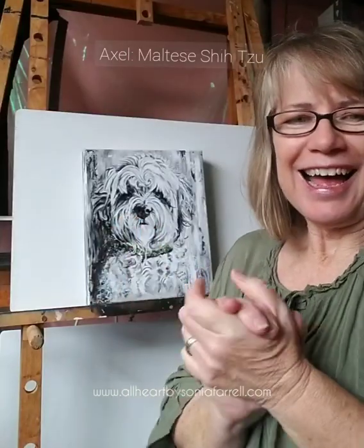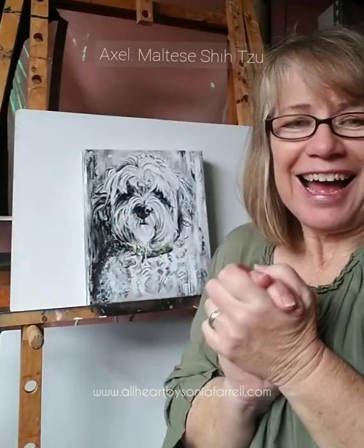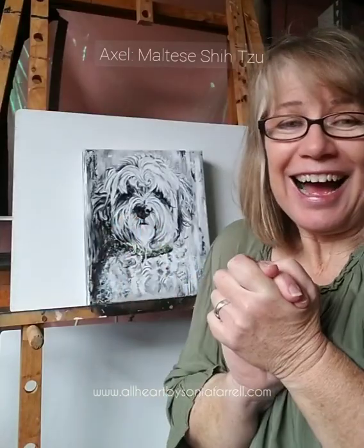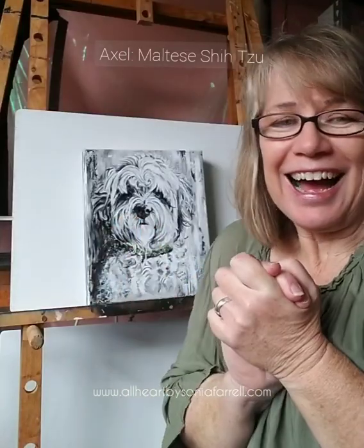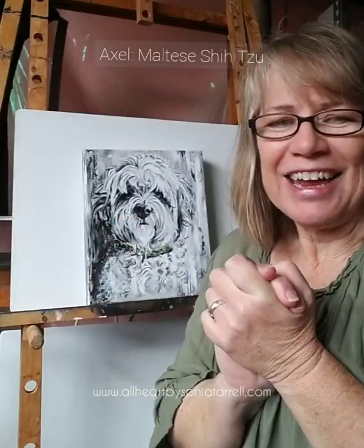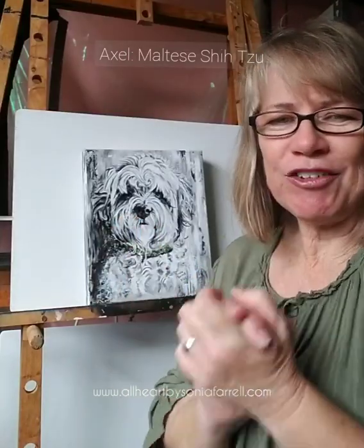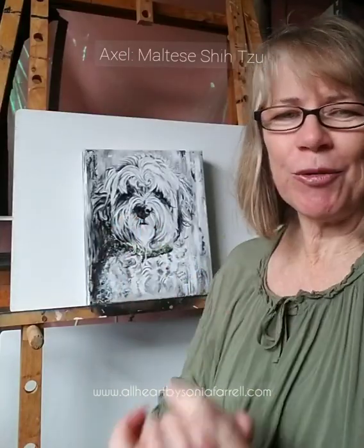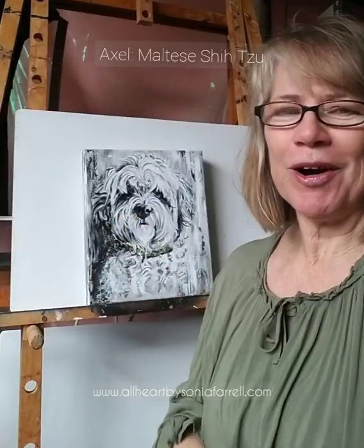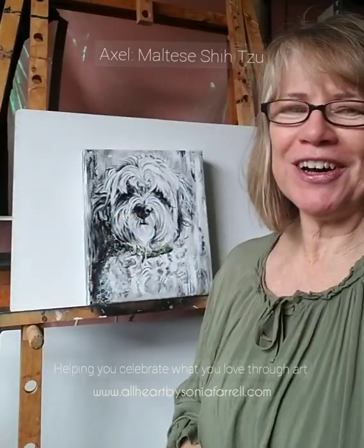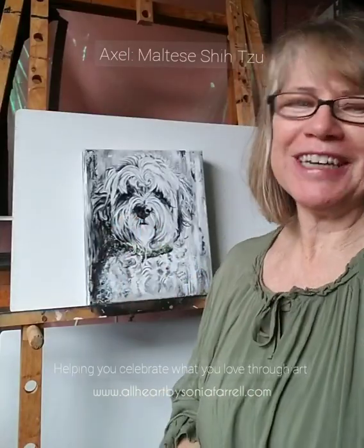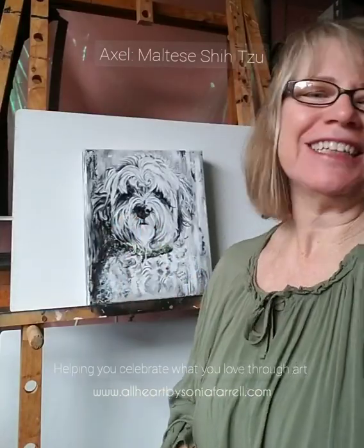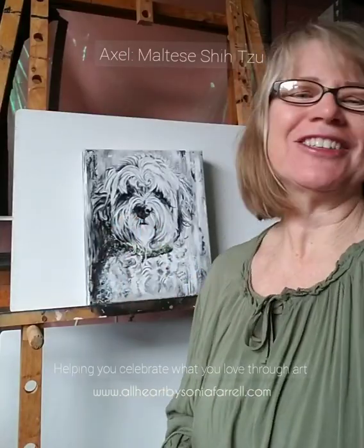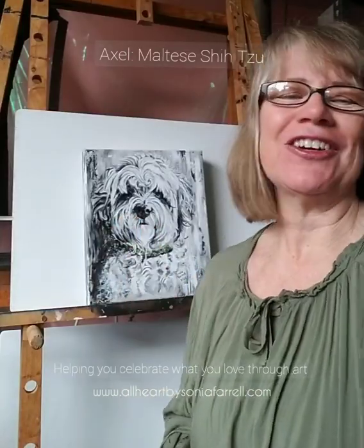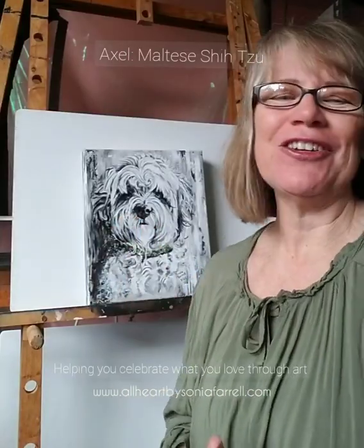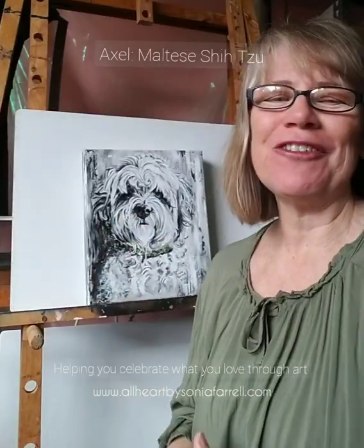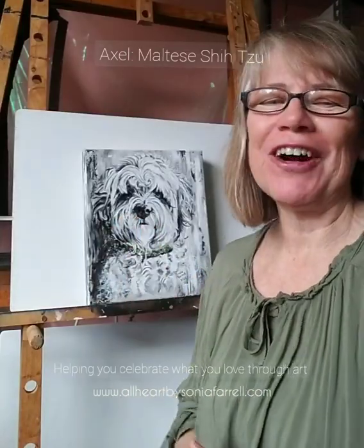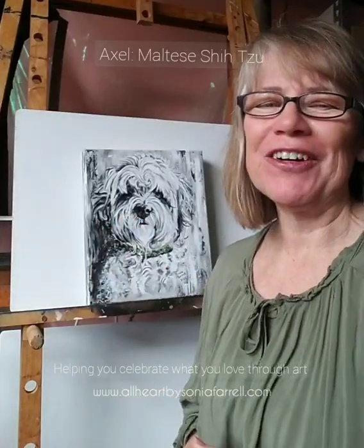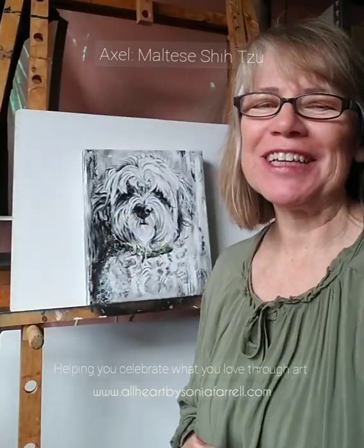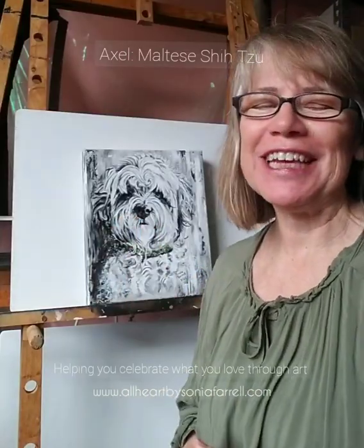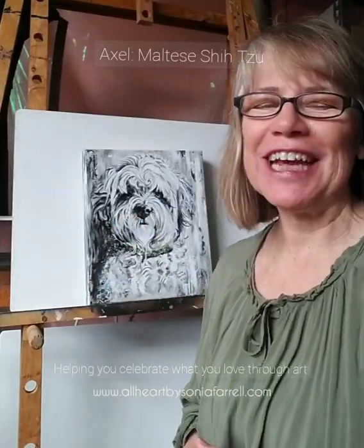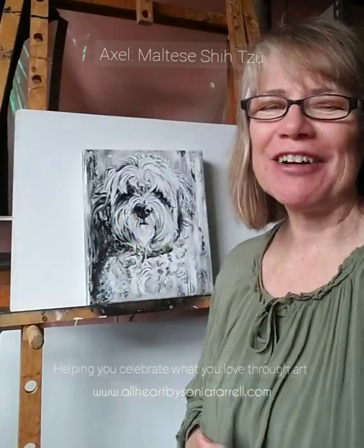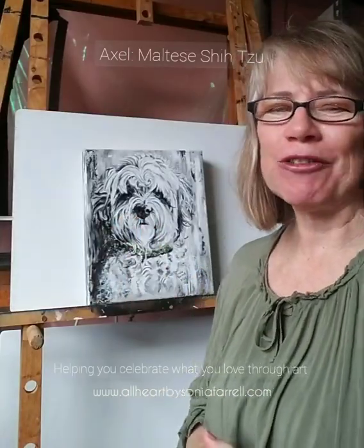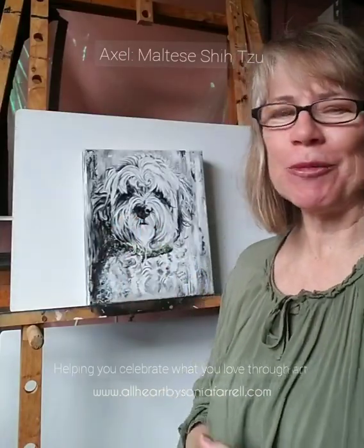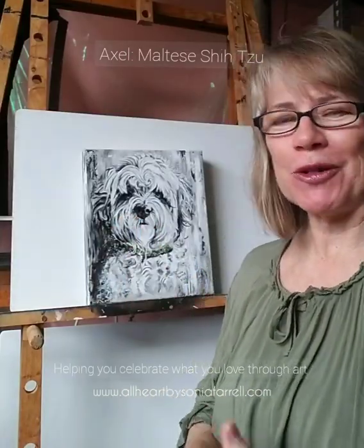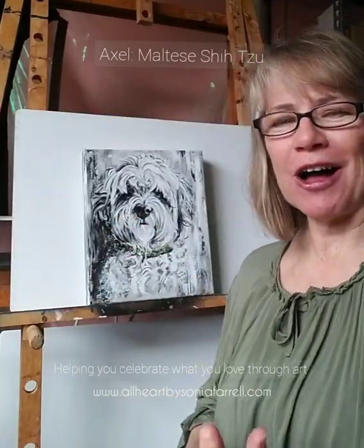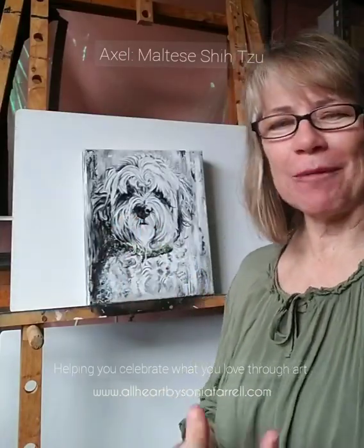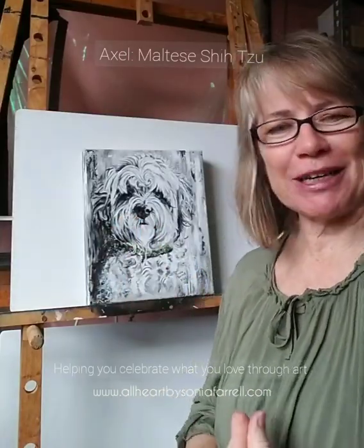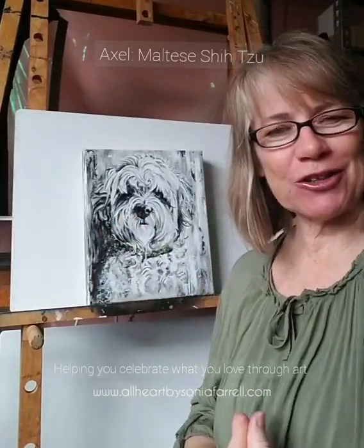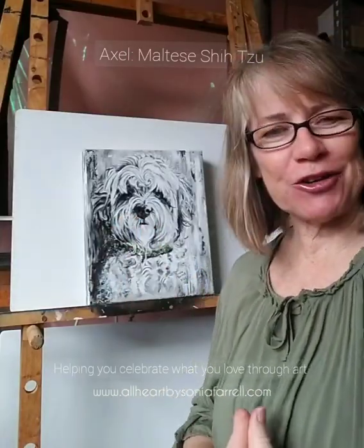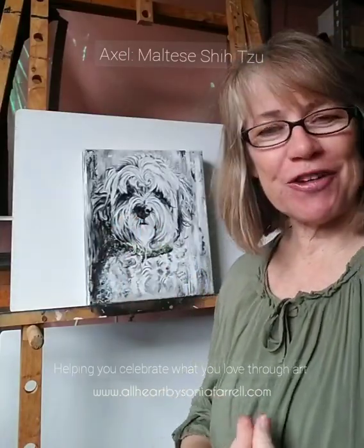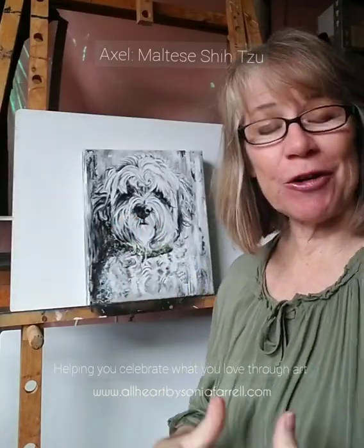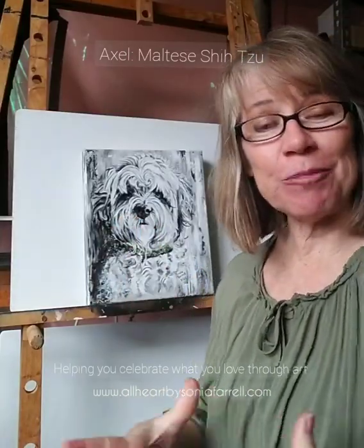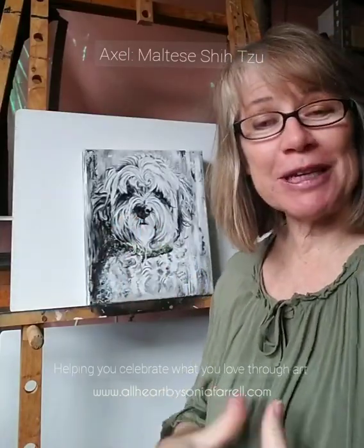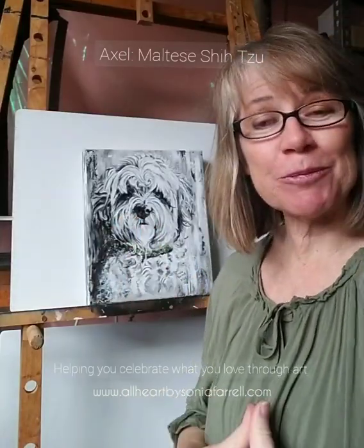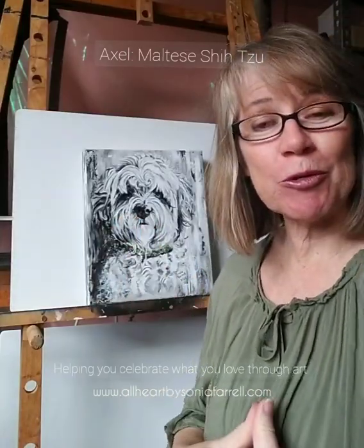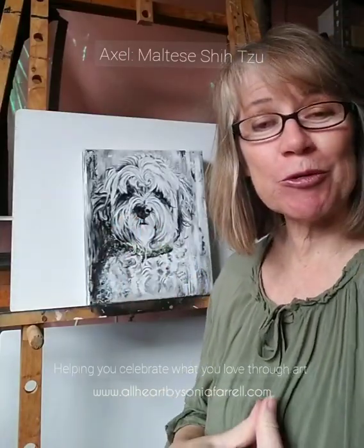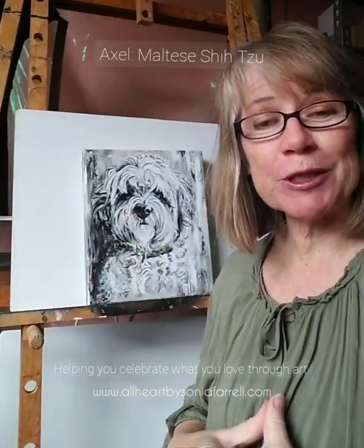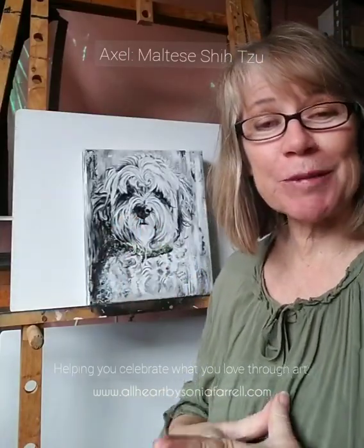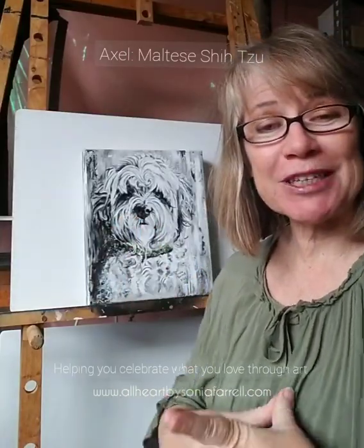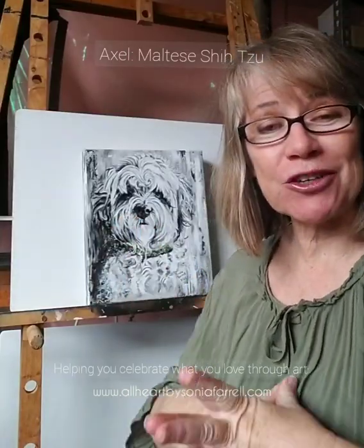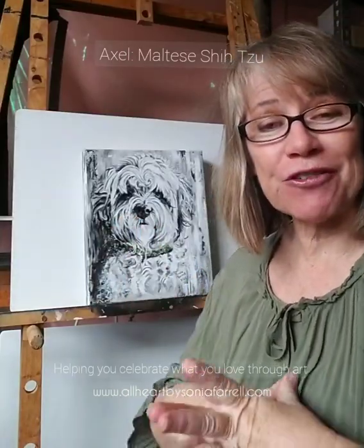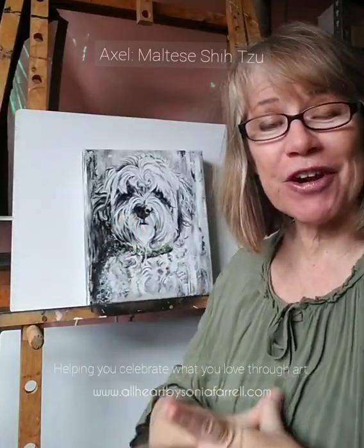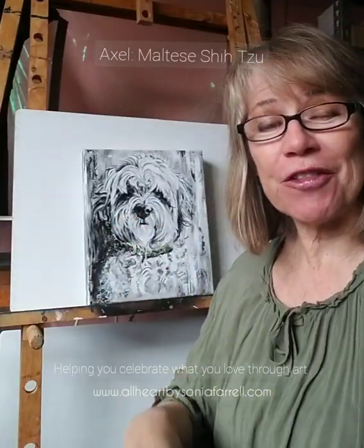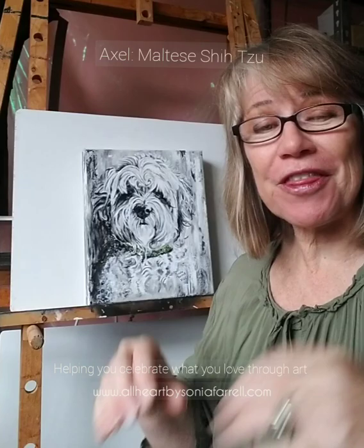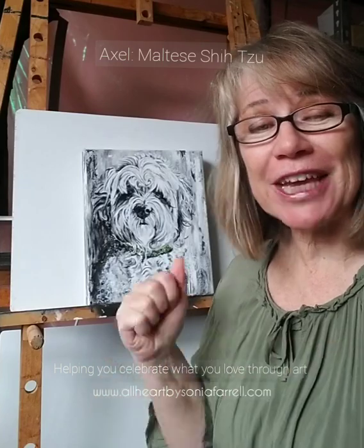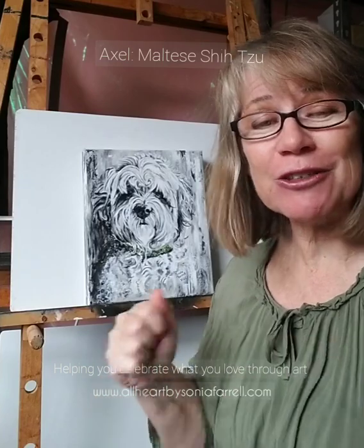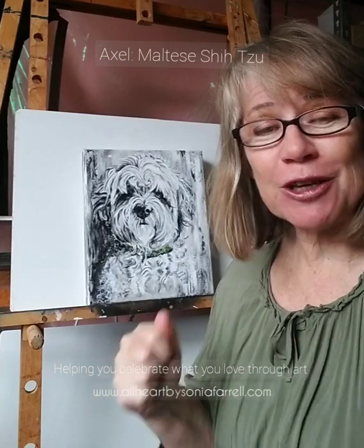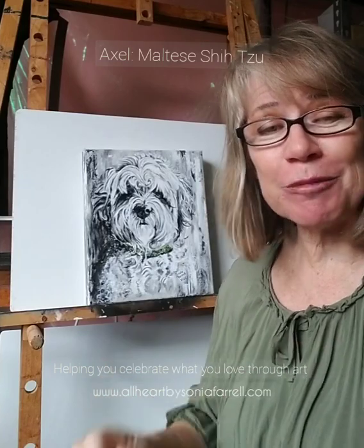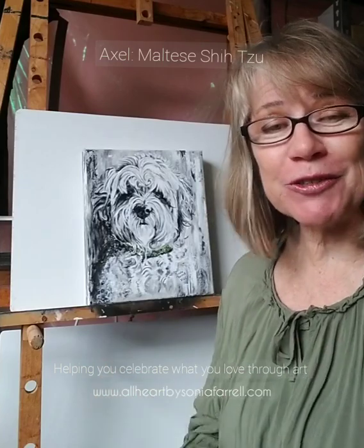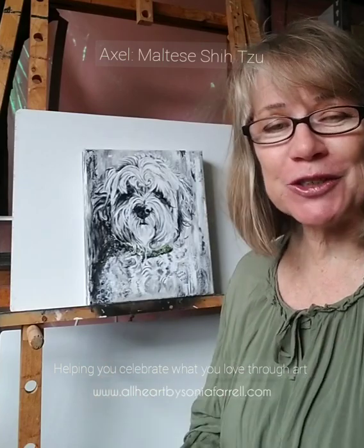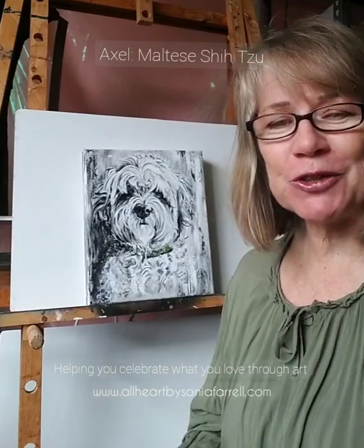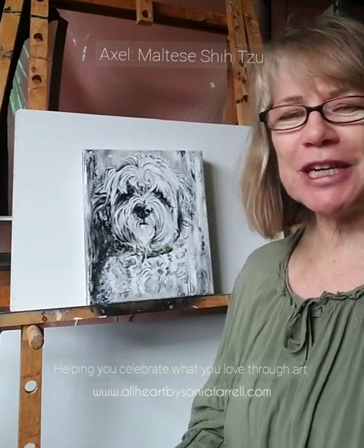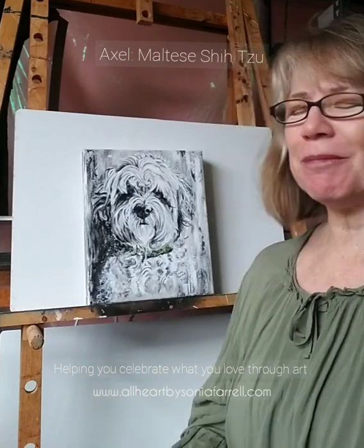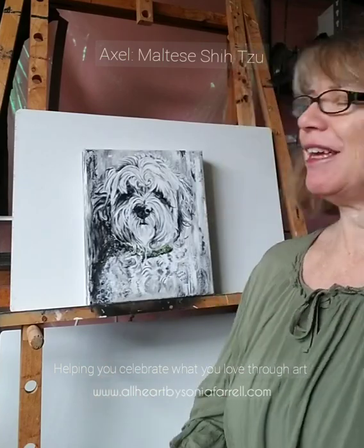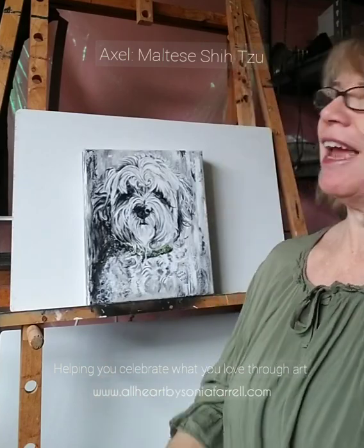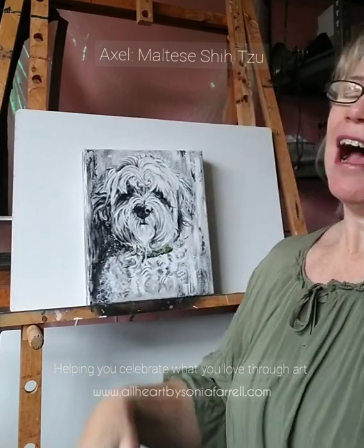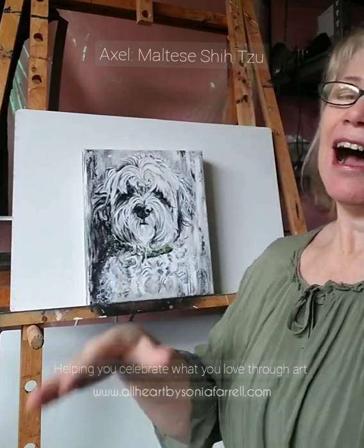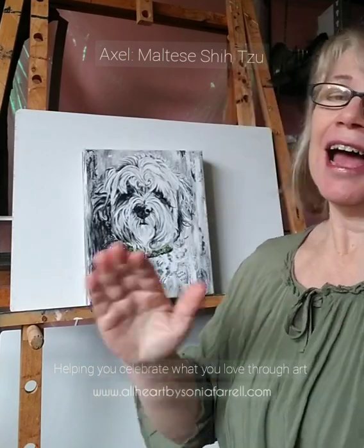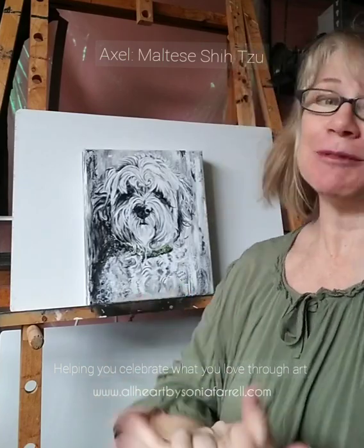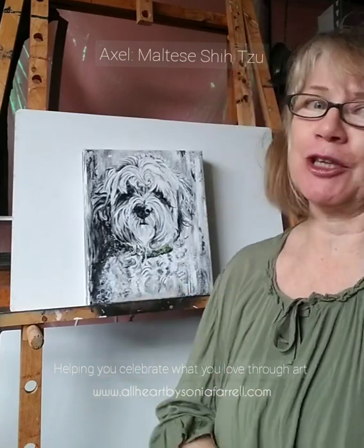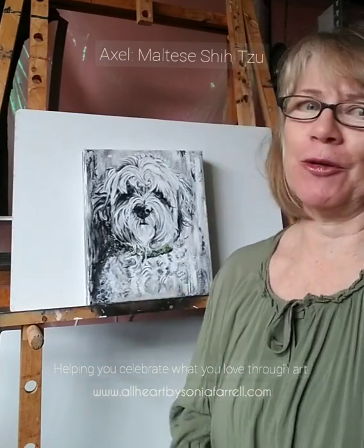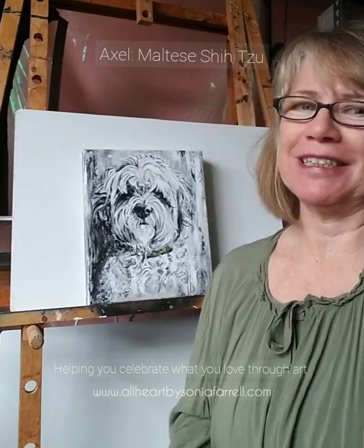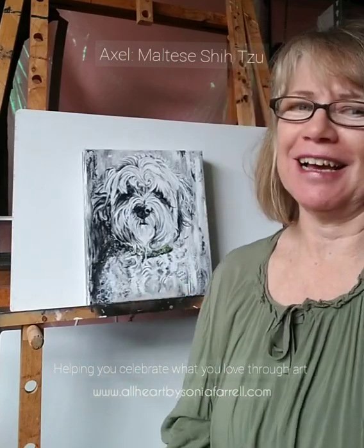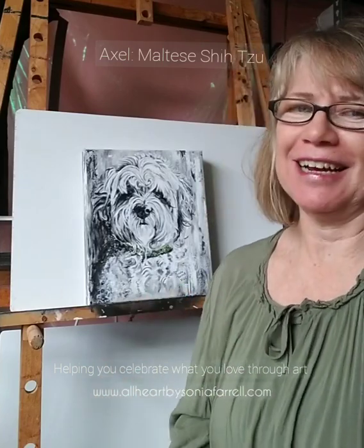Hi everyone, it's Sonia Farrell here from All Heart by Sonia Farrell and Pets Portraits by Sonia Farrell. Thank you so much for joining me — I am so excited!